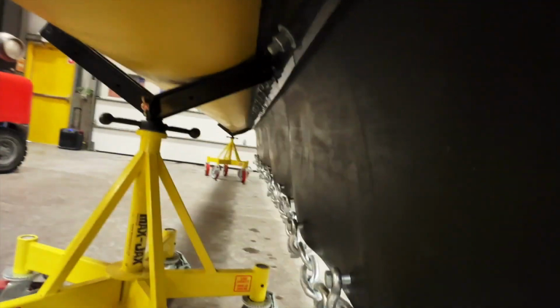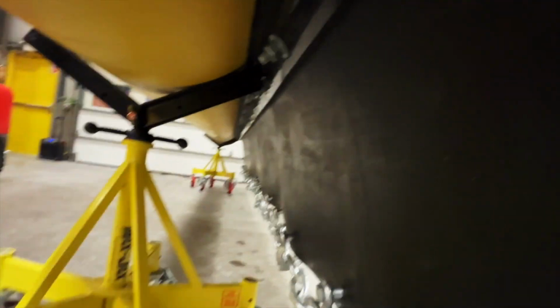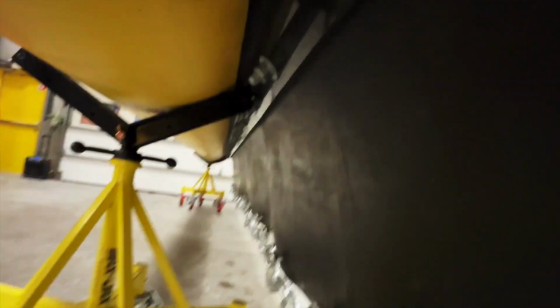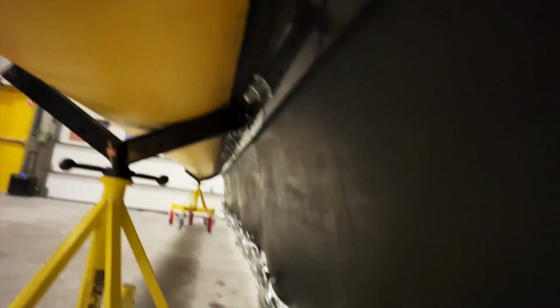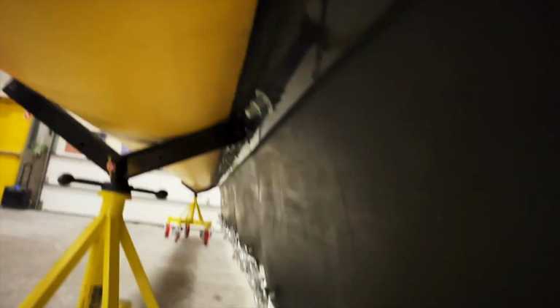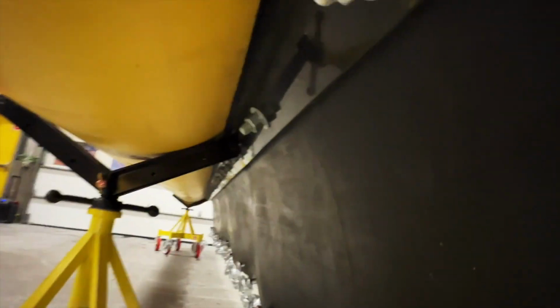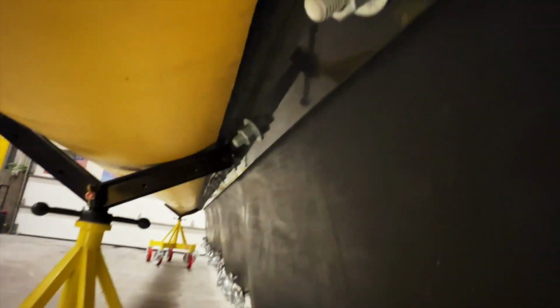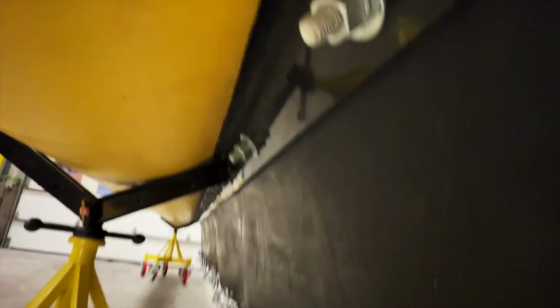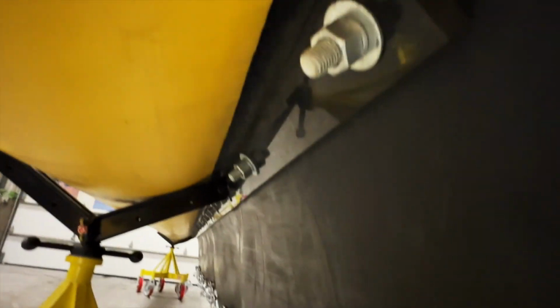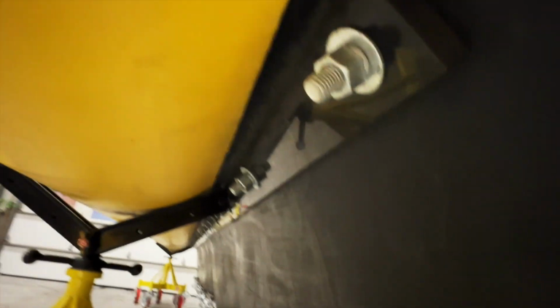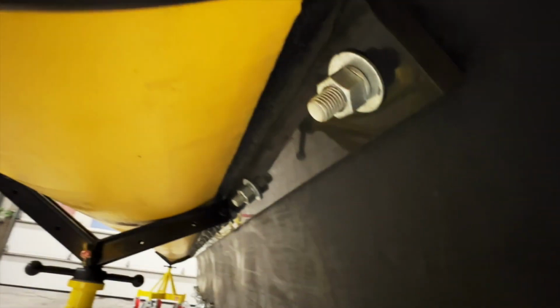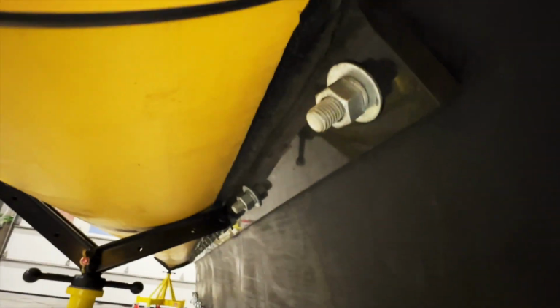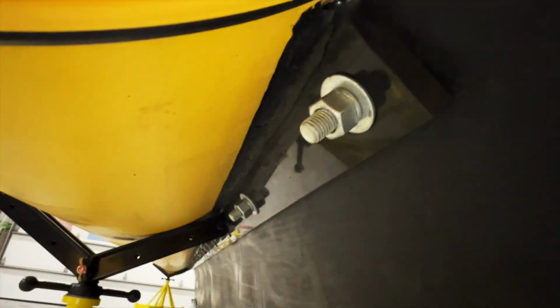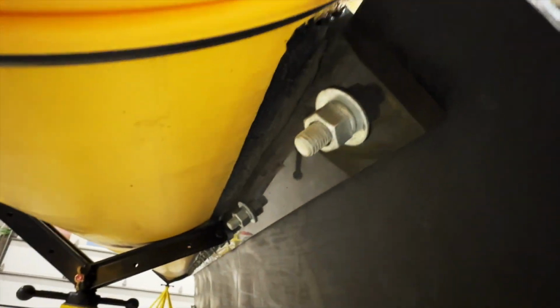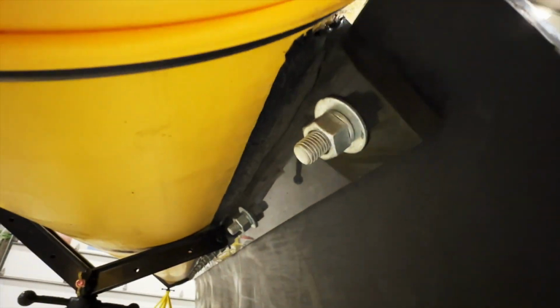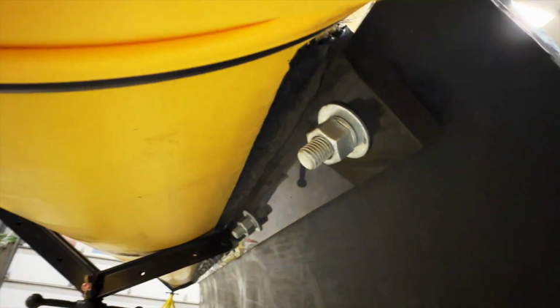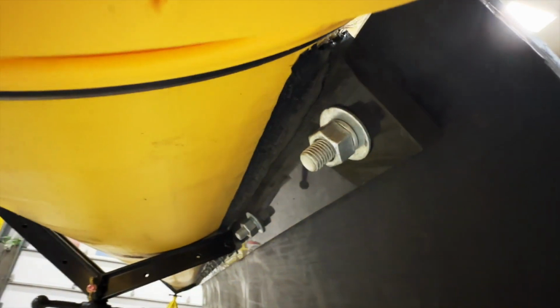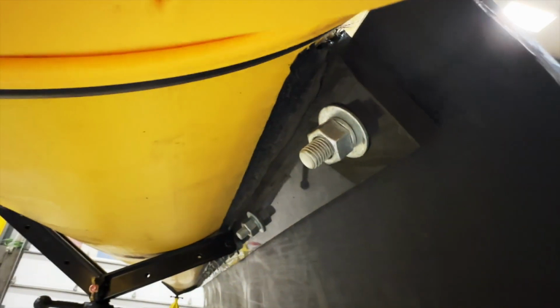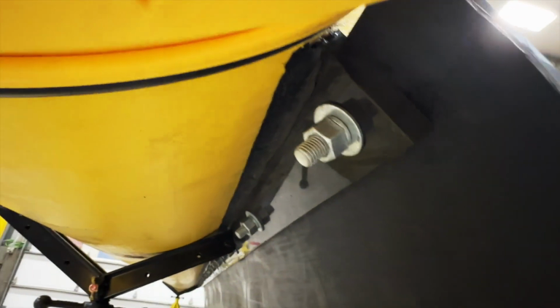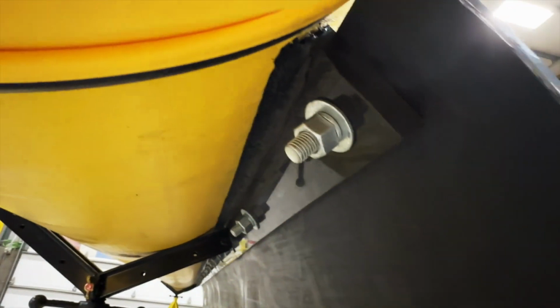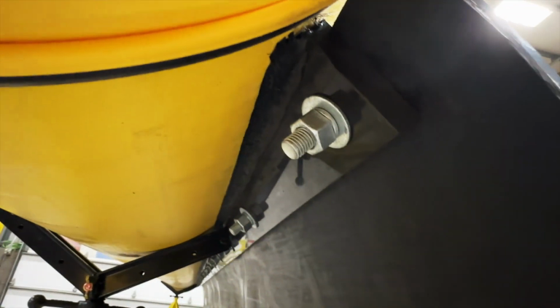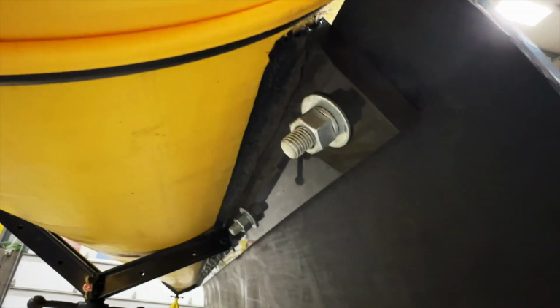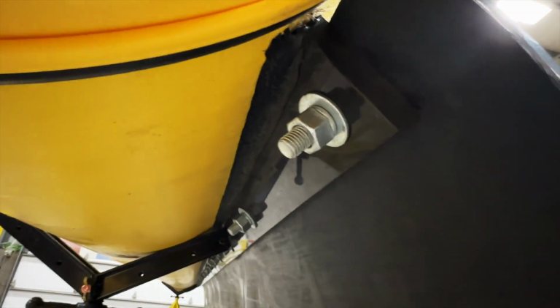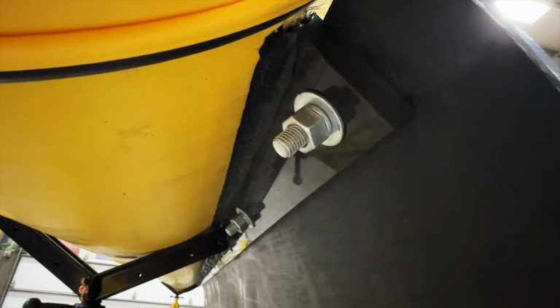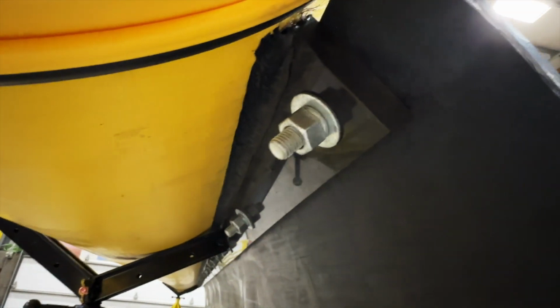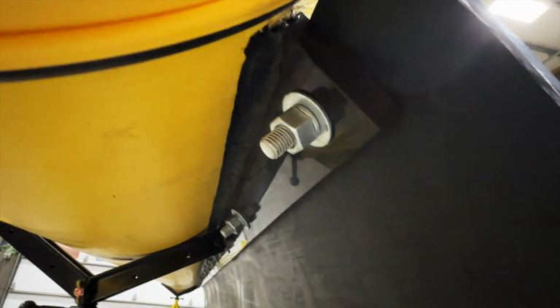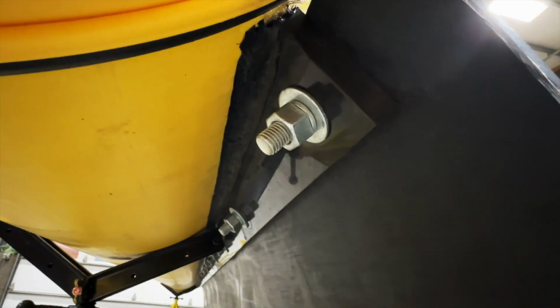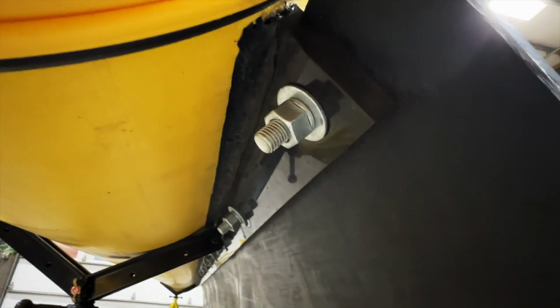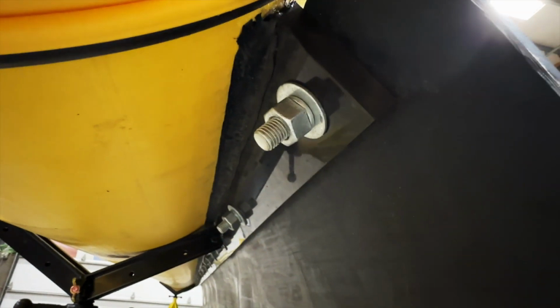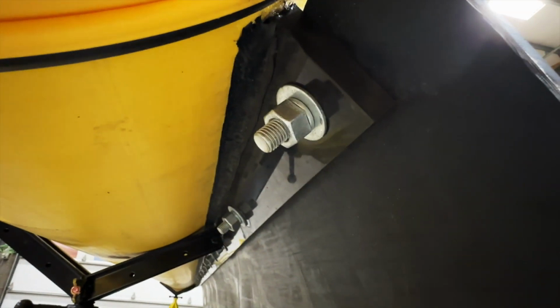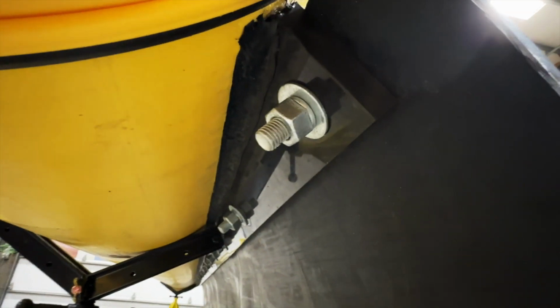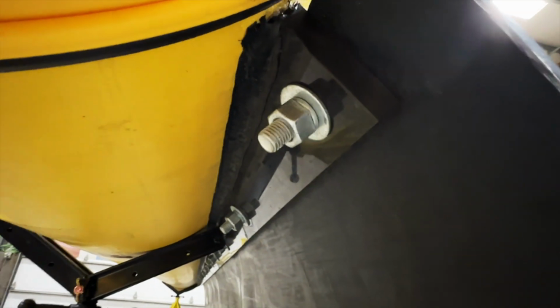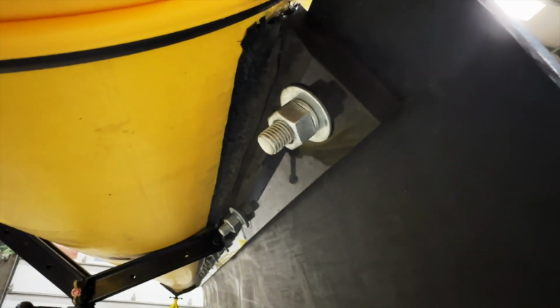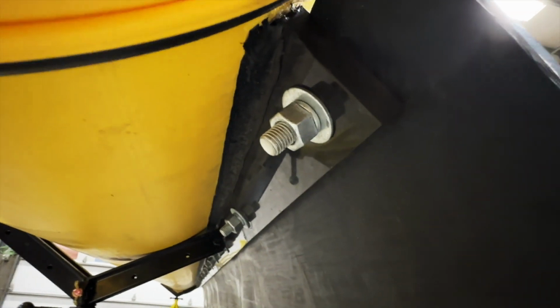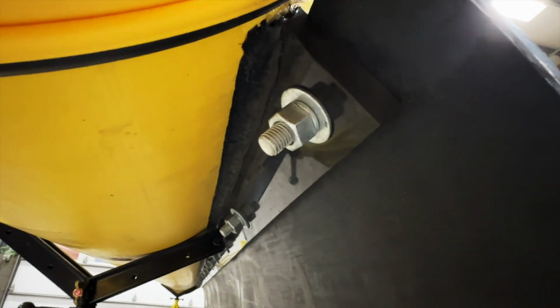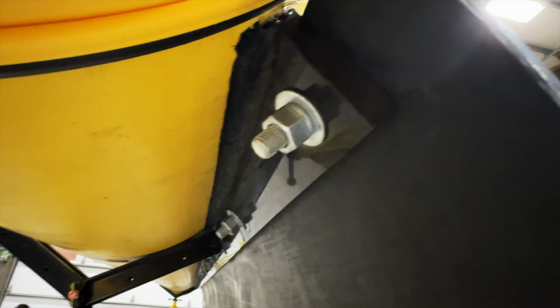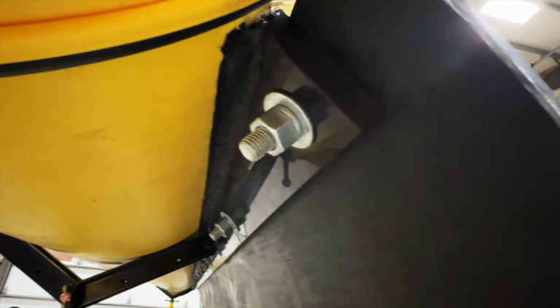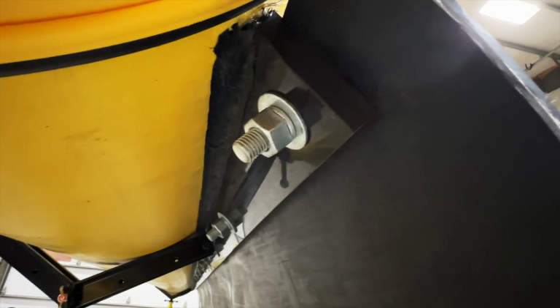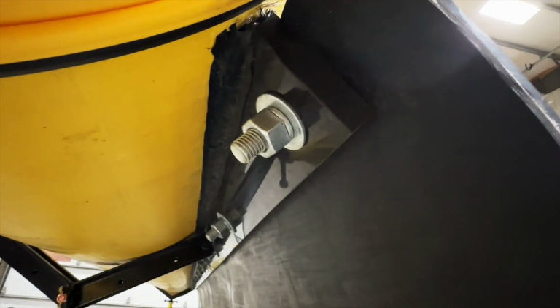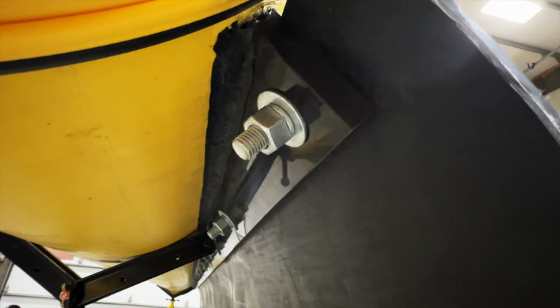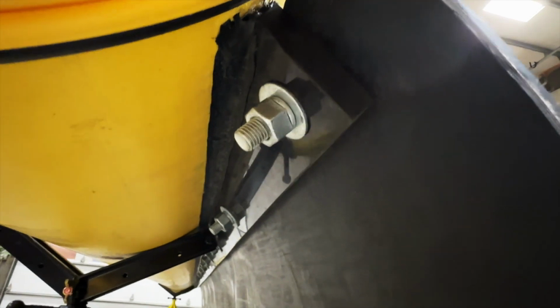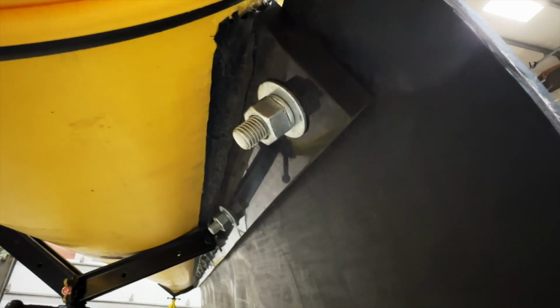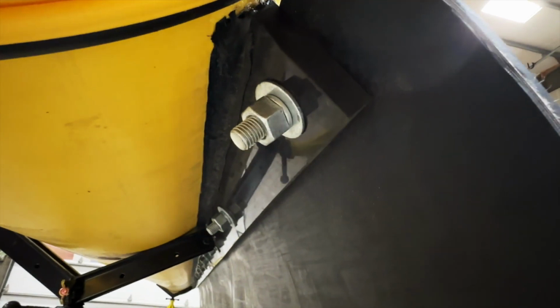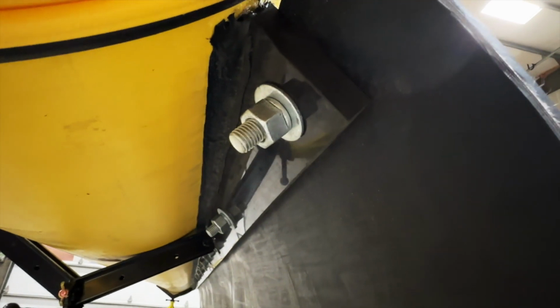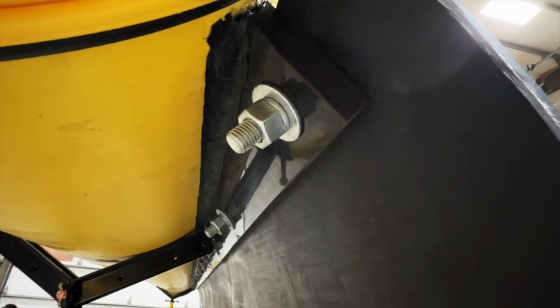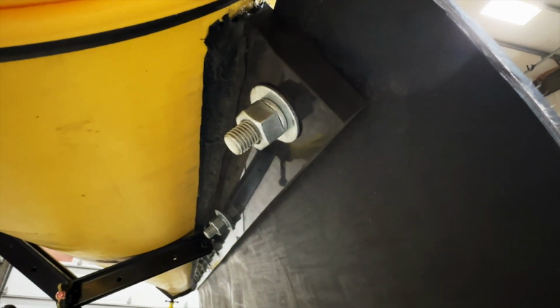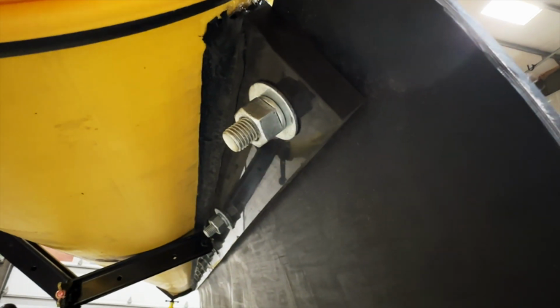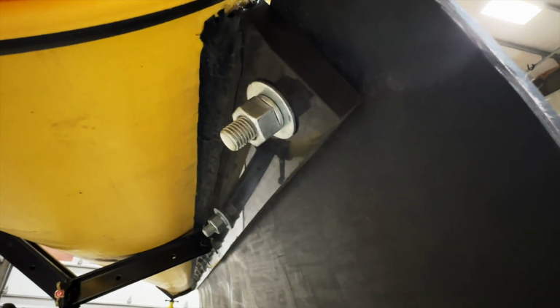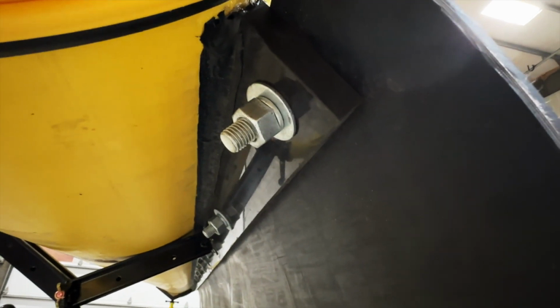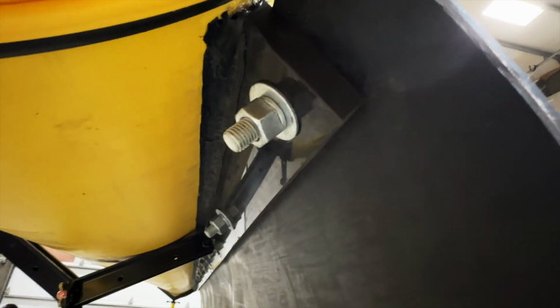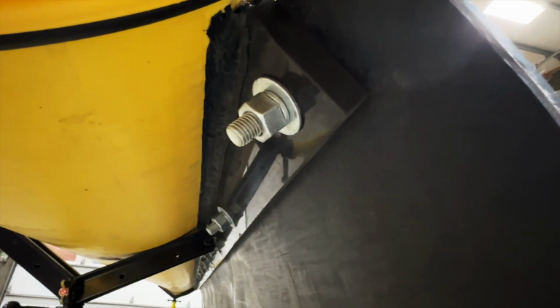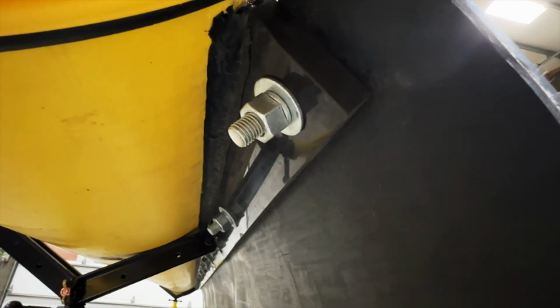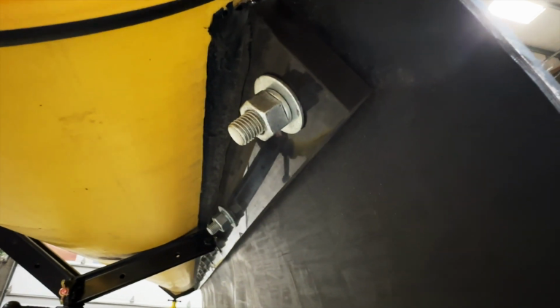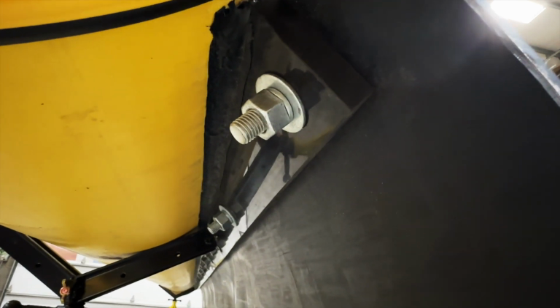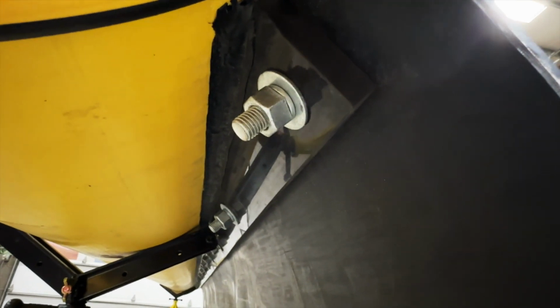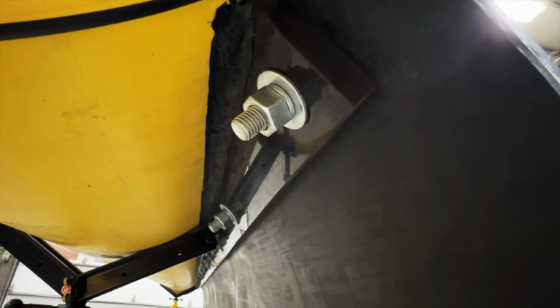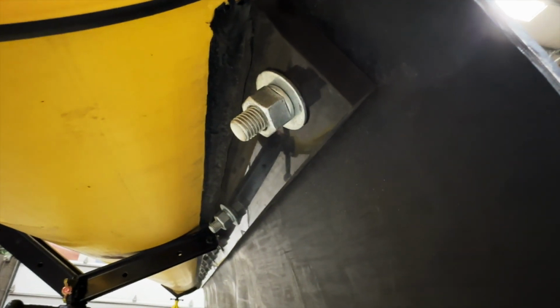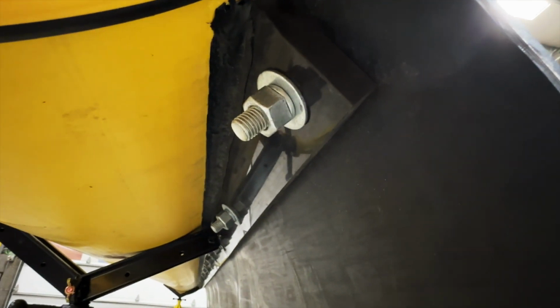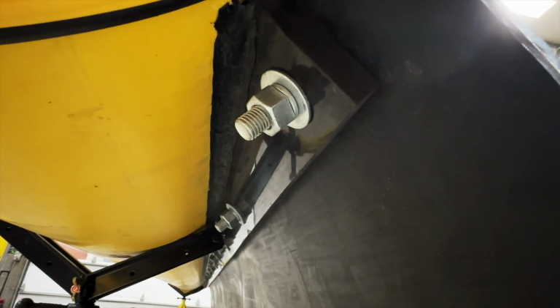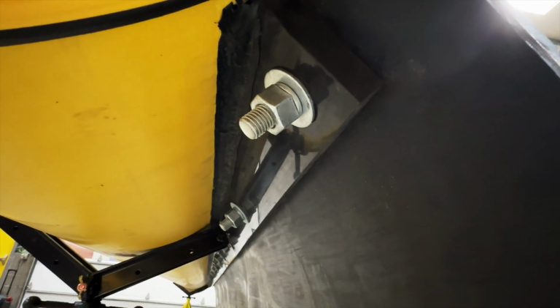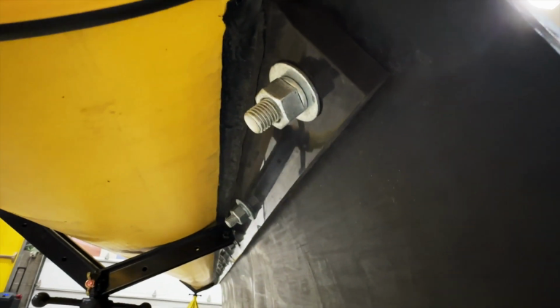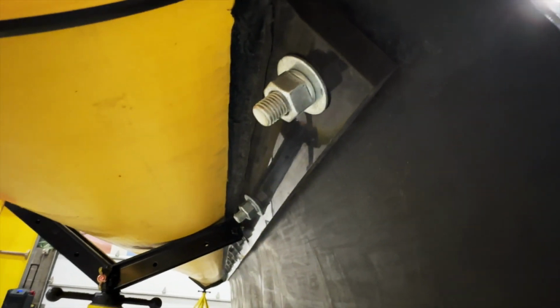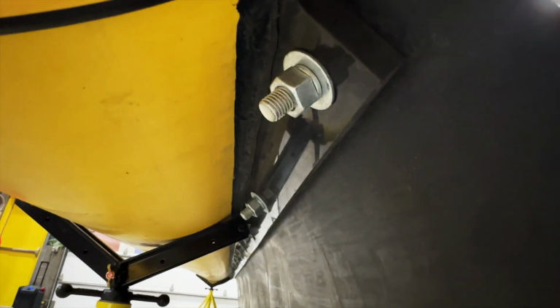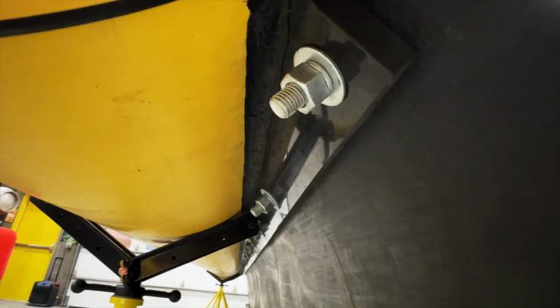And underneath, you'll see that we have welded ribs — HDPE ribs underneath — that allow us to bolt in.